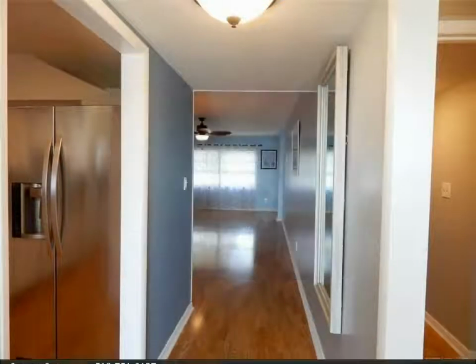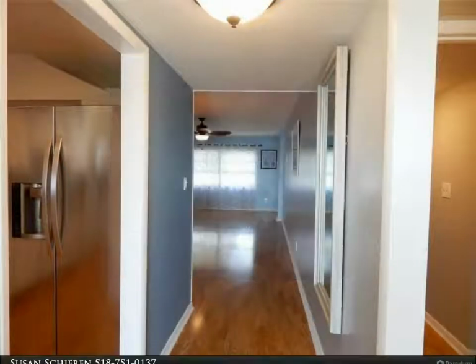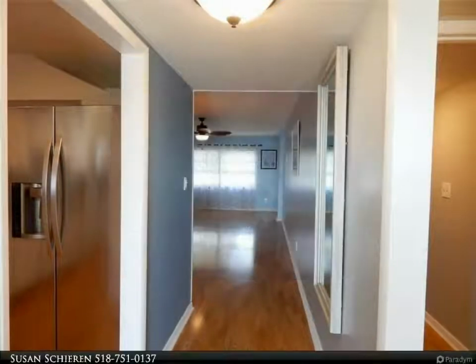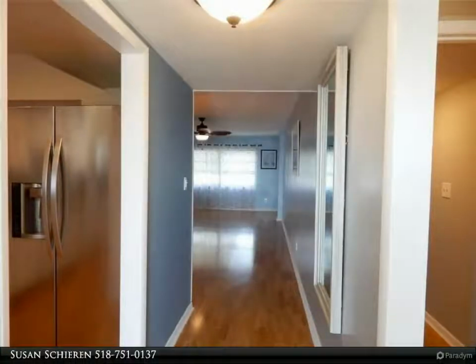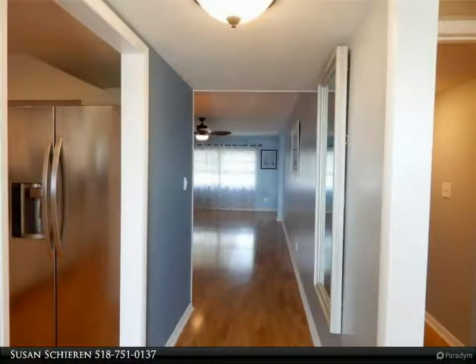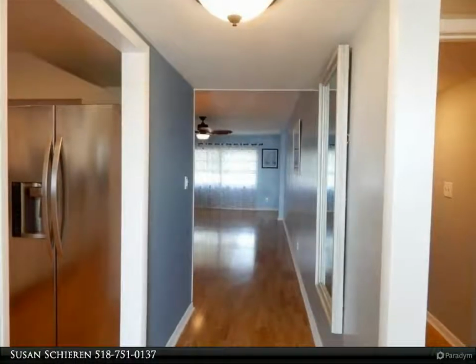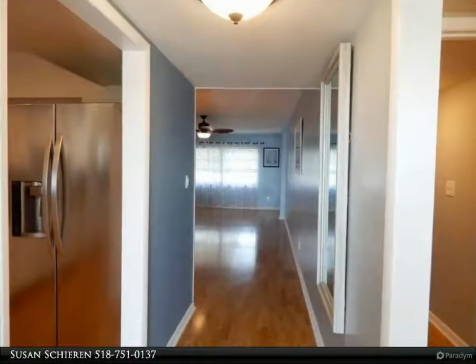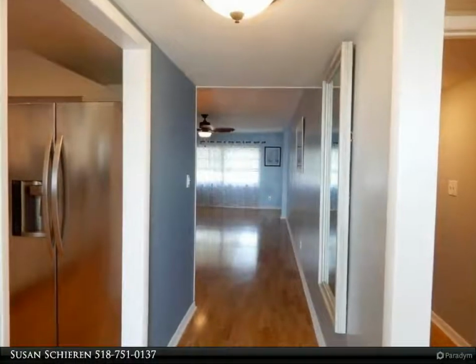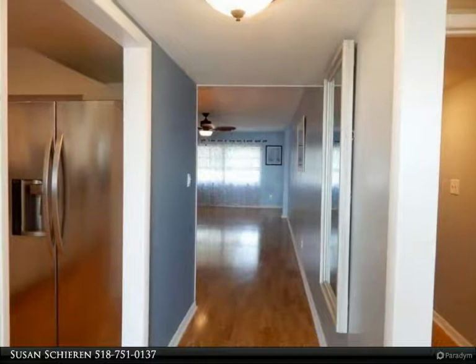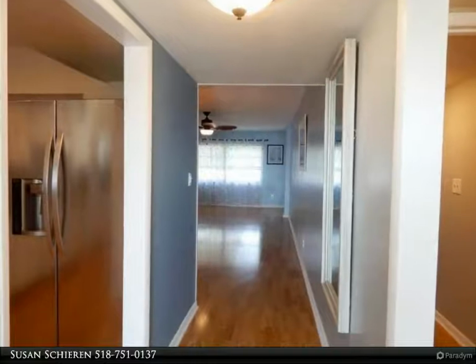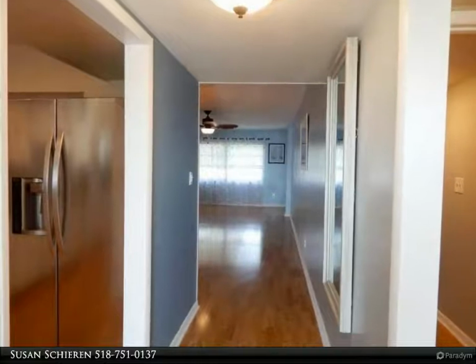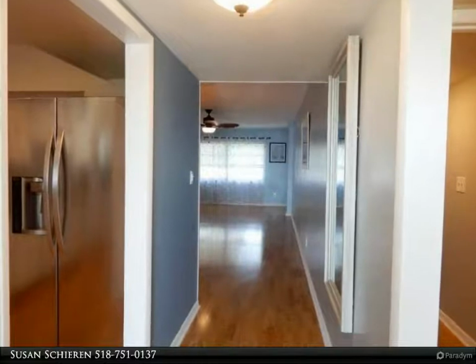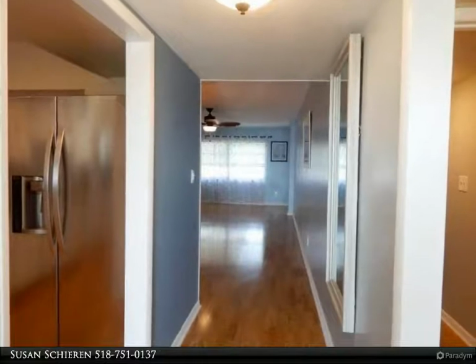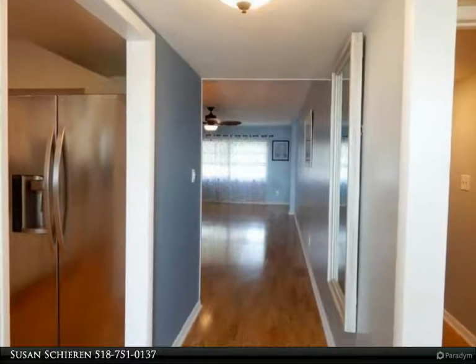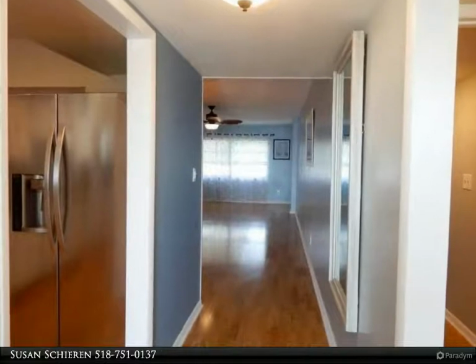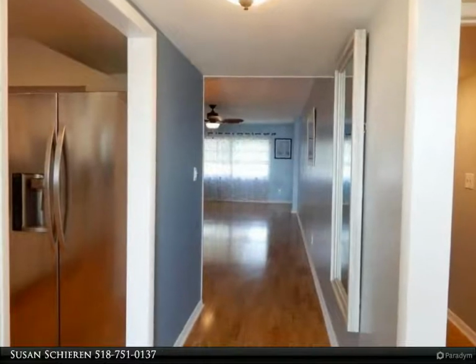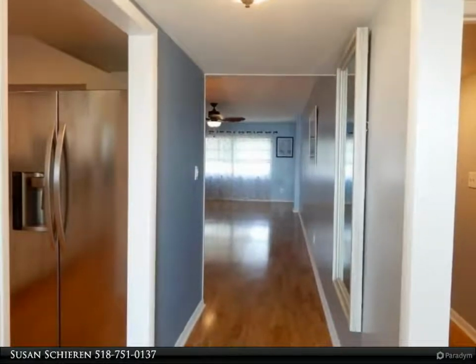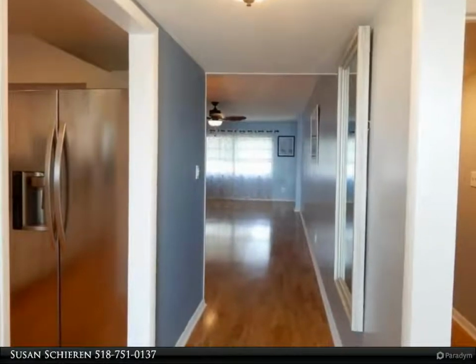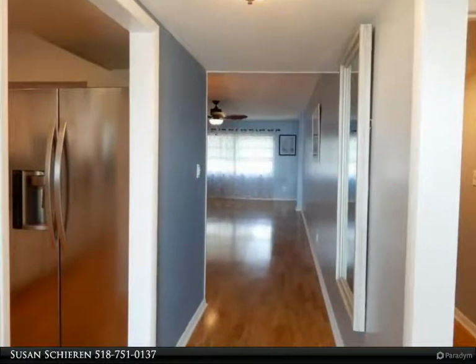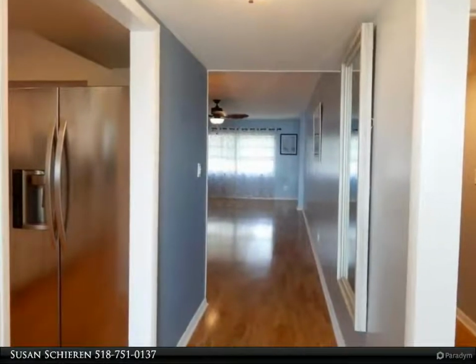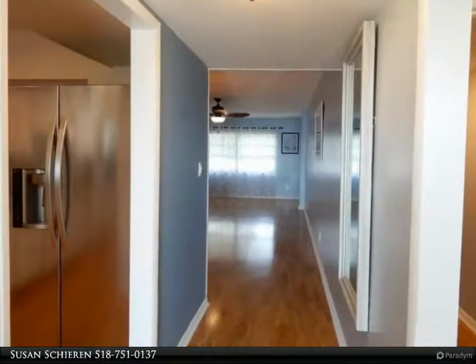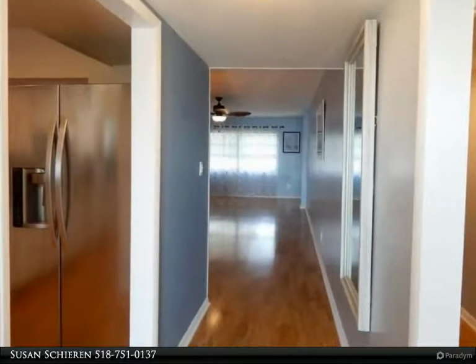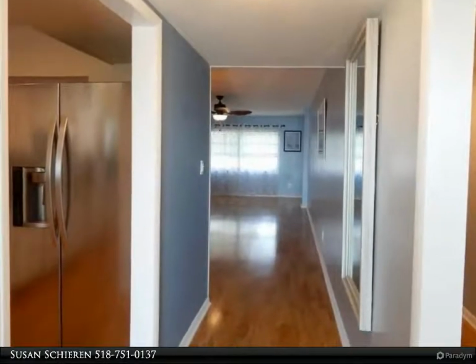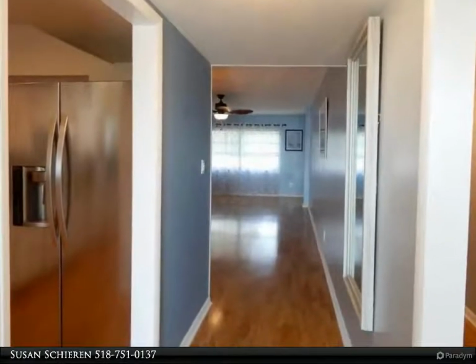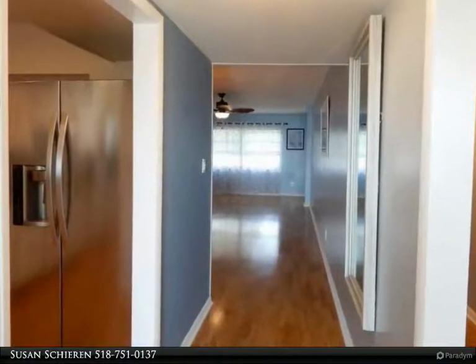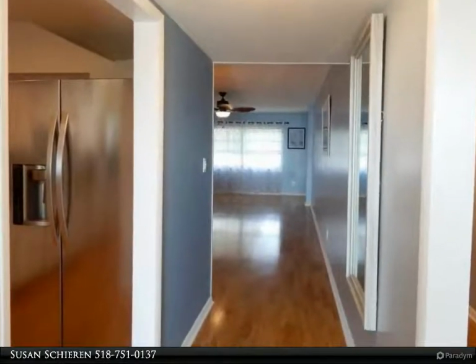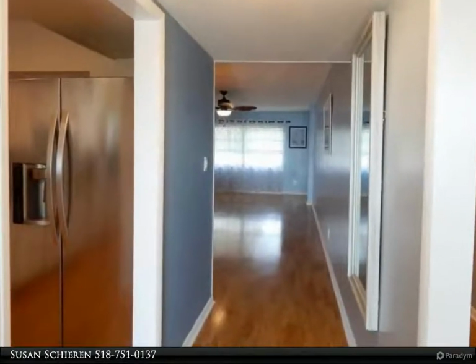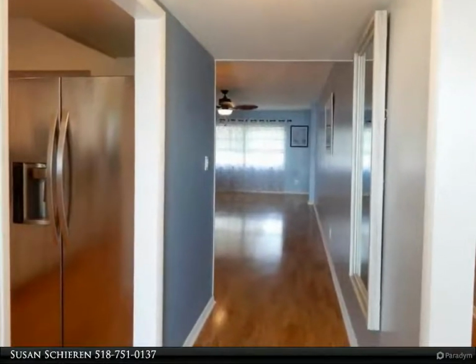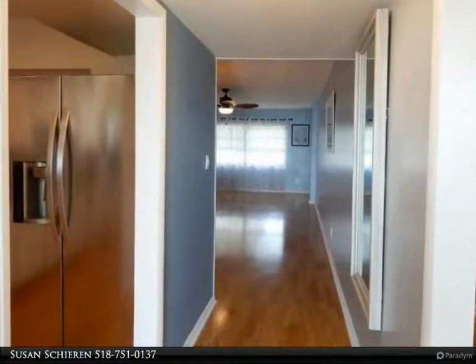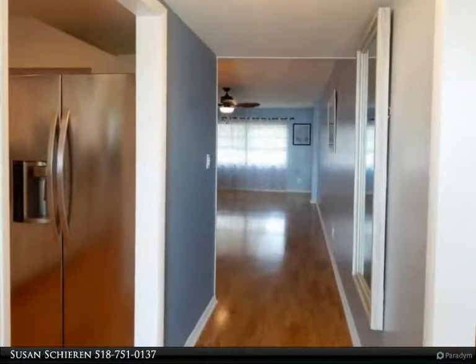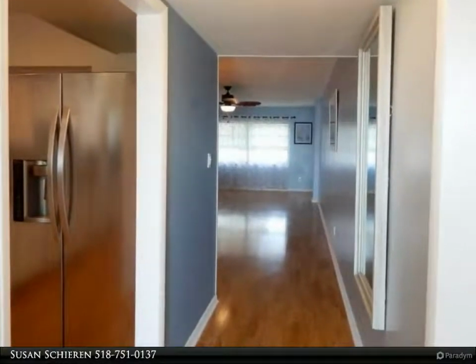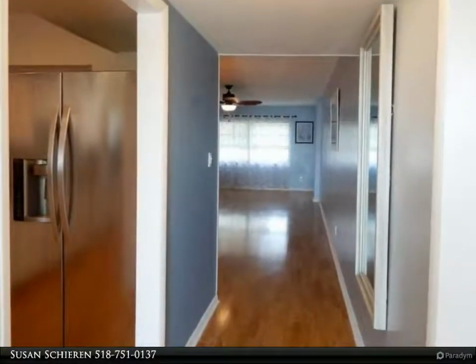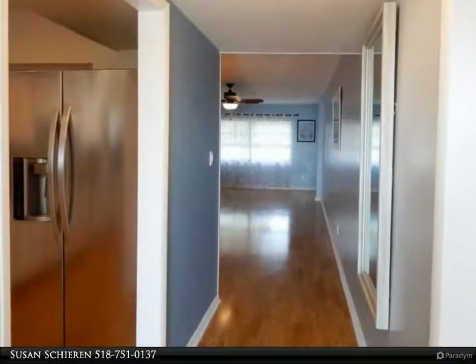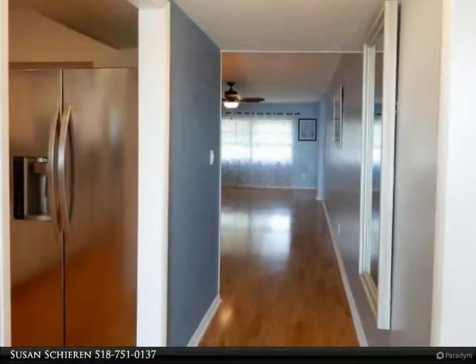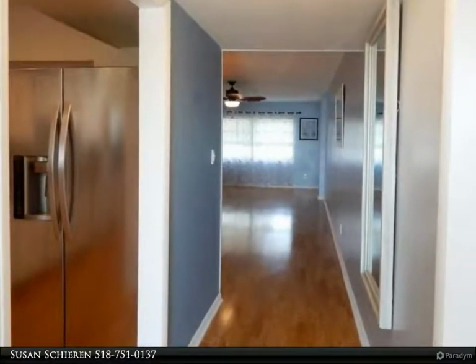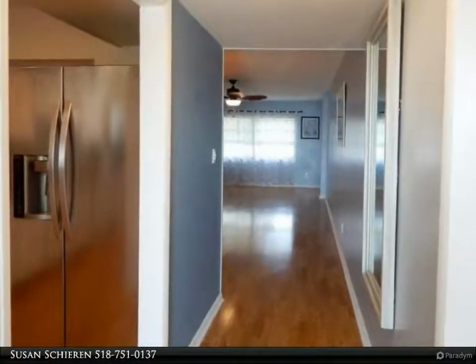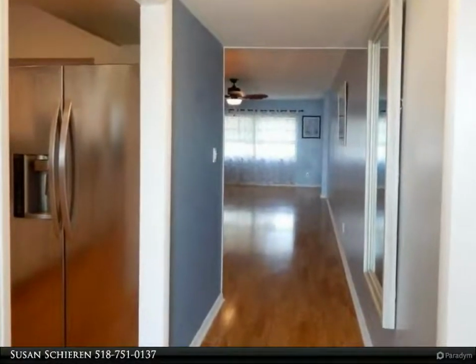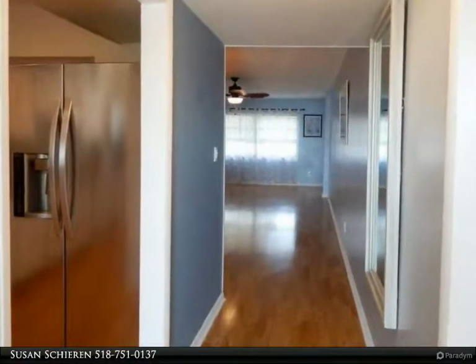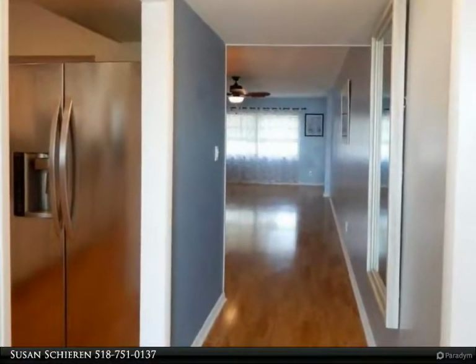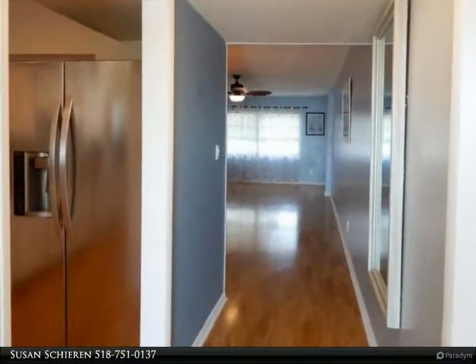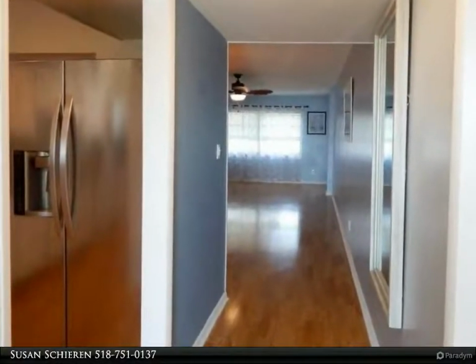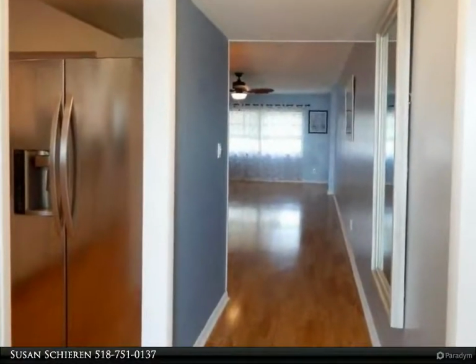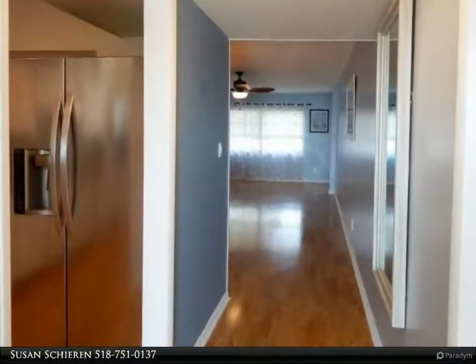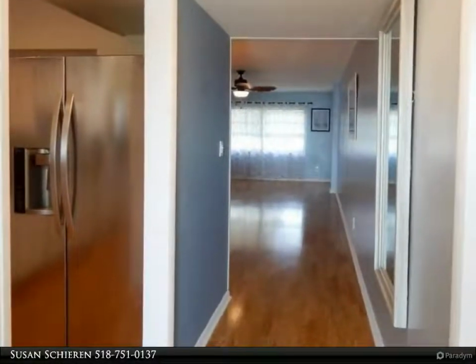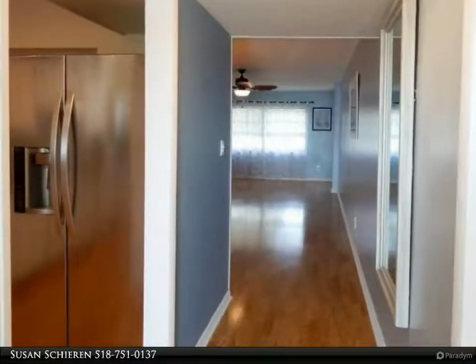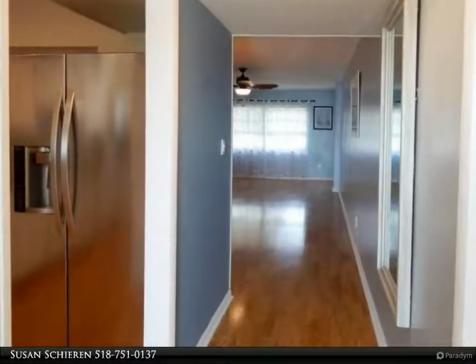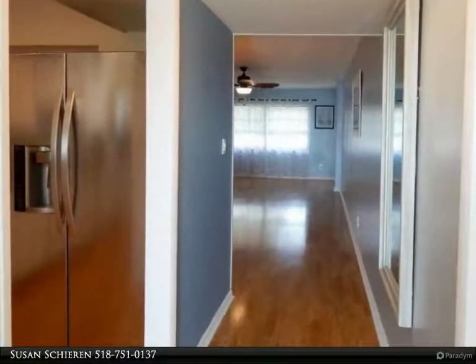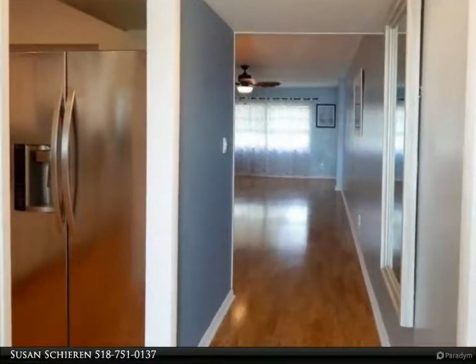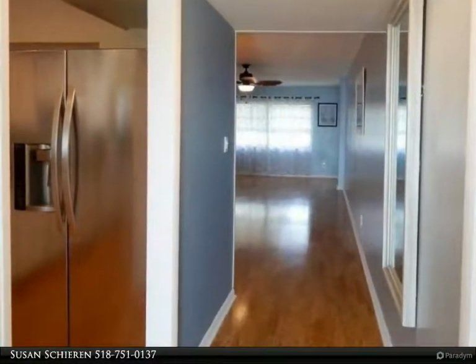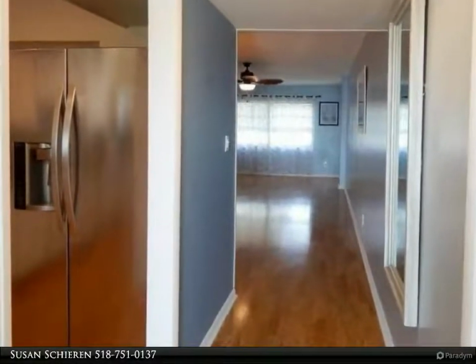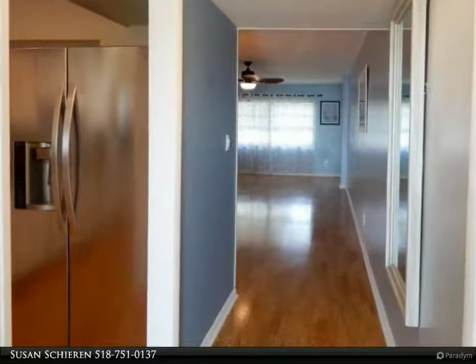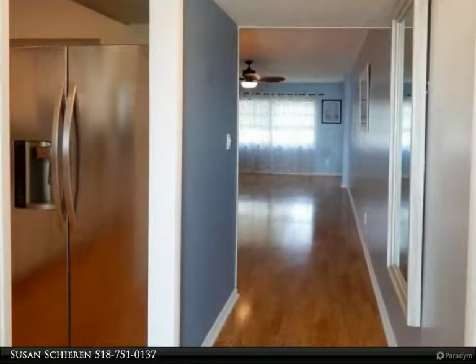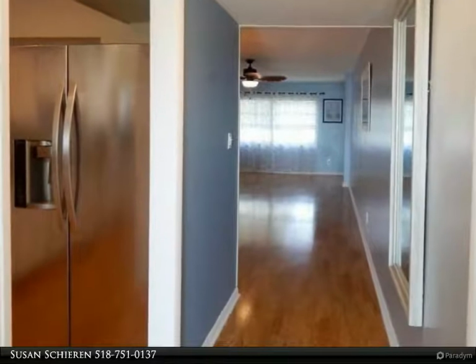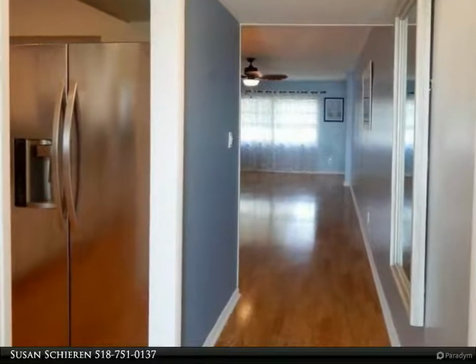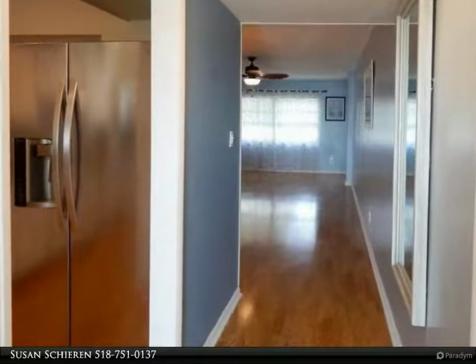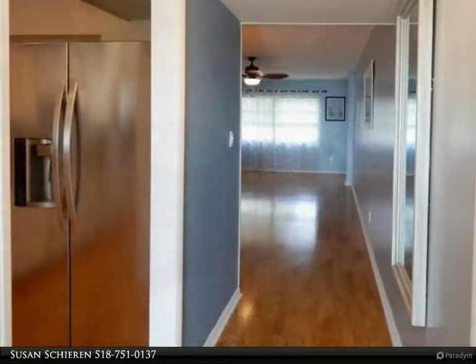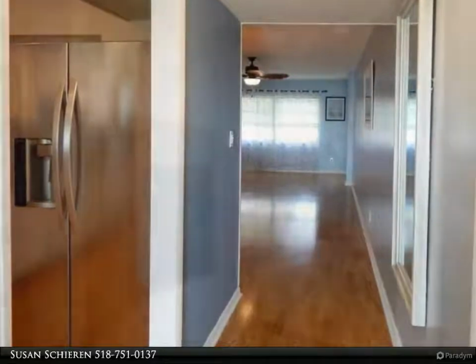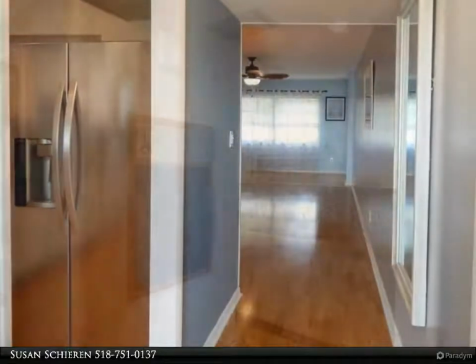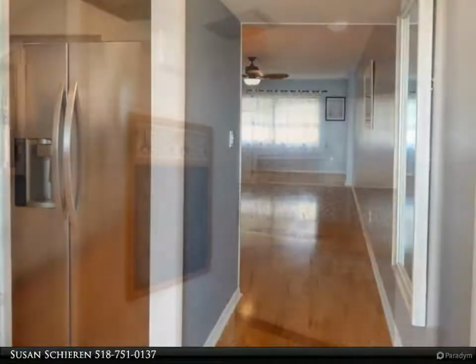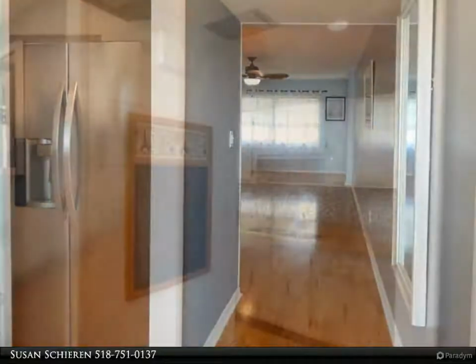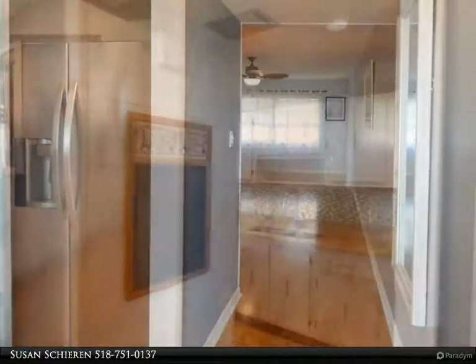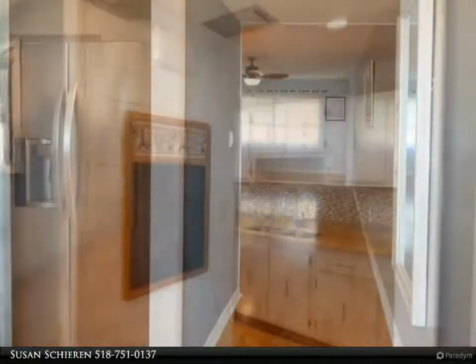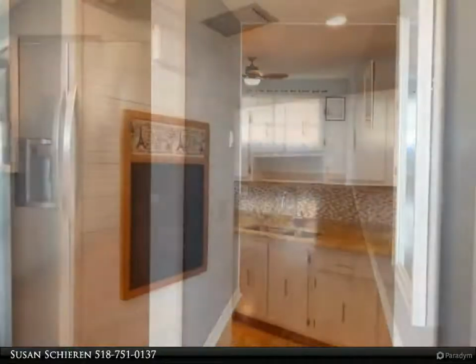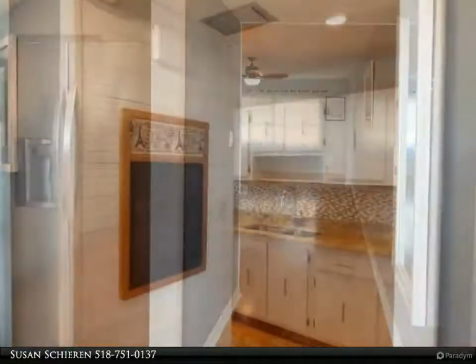This Berkshire Hathaway Home Services Florida Realty property video is presented by Susan Sheeran. Let's go to the beach.